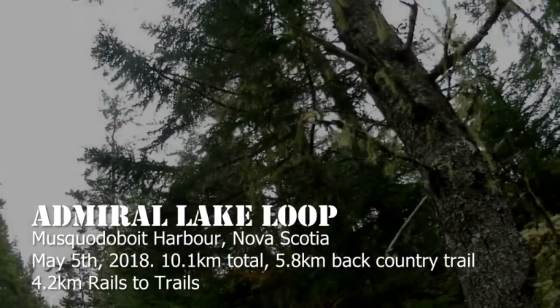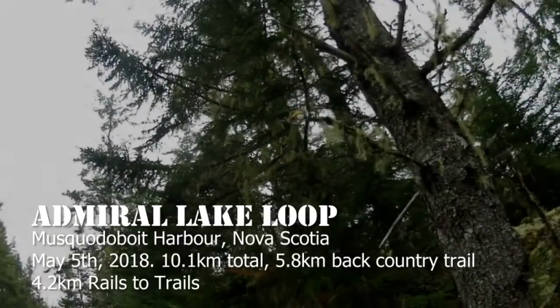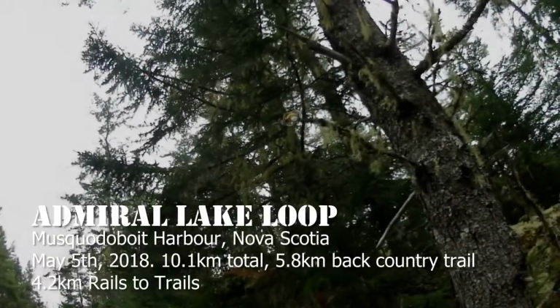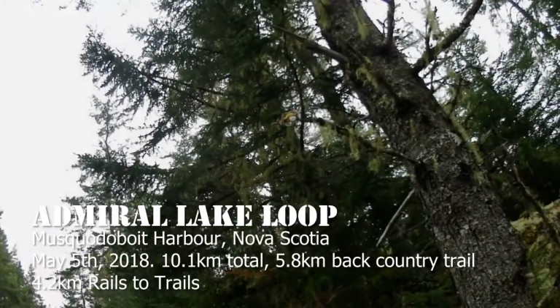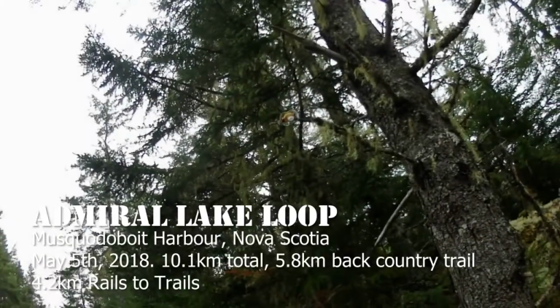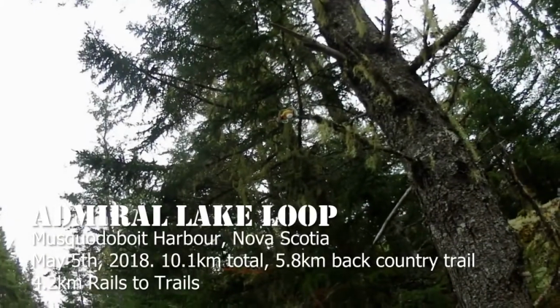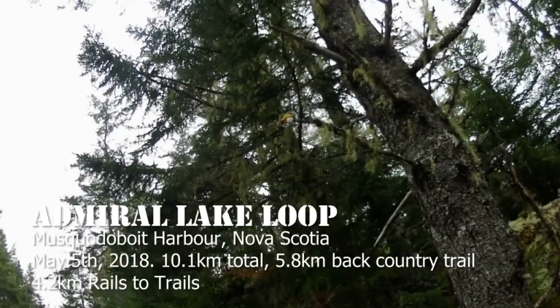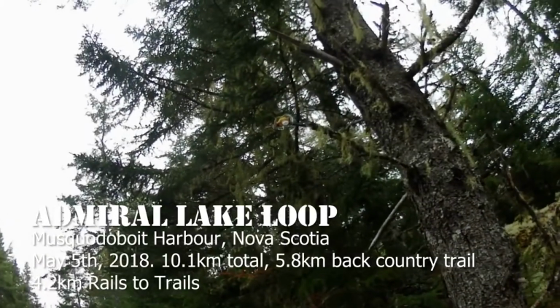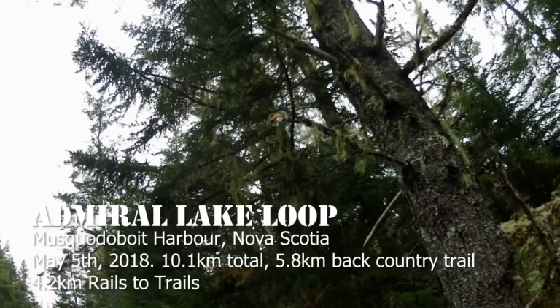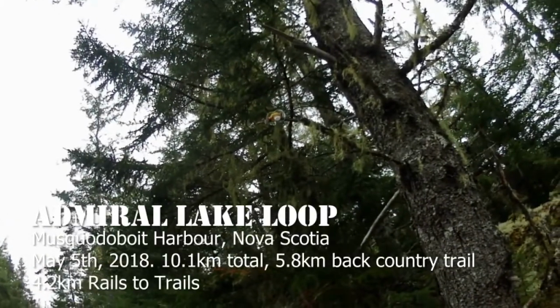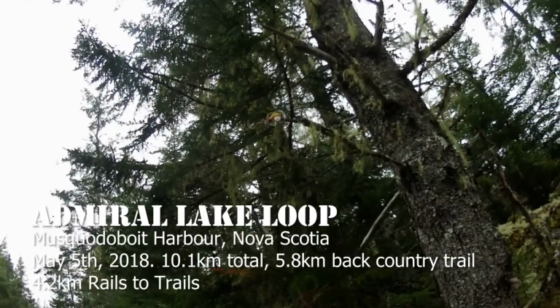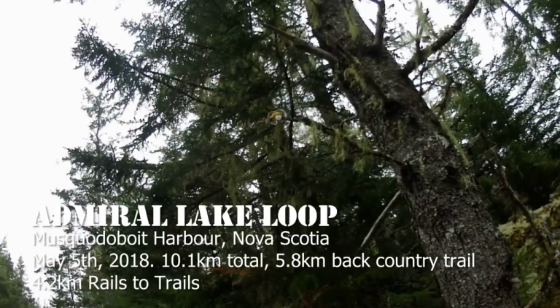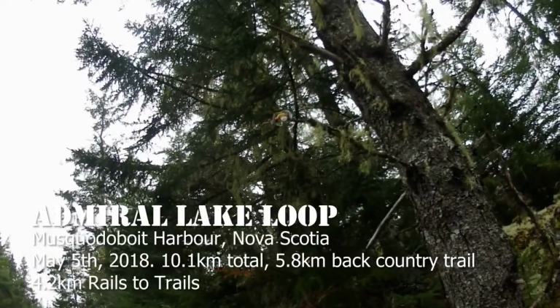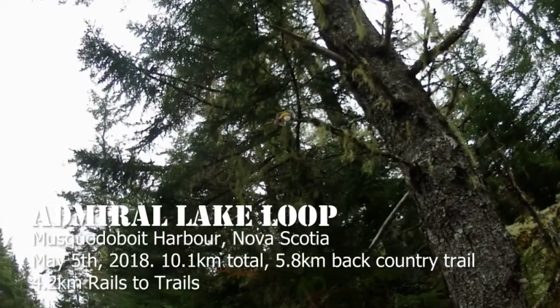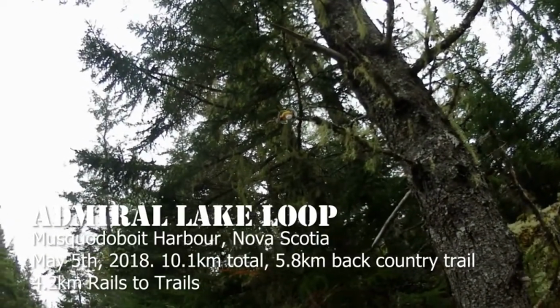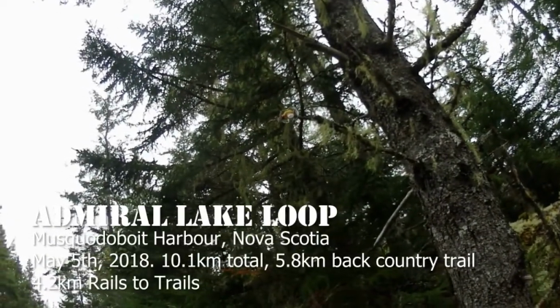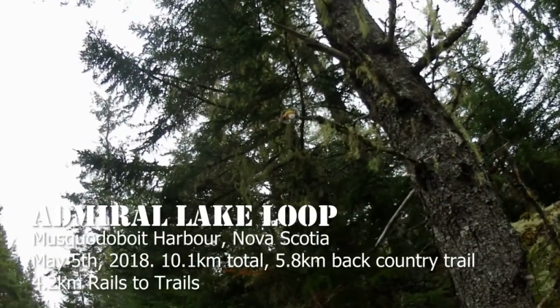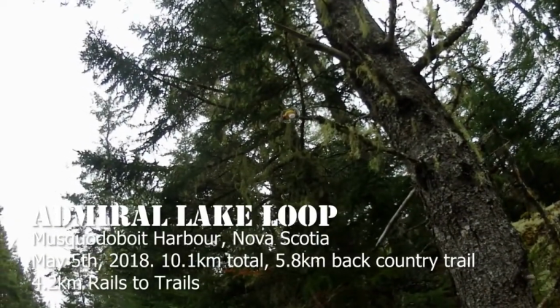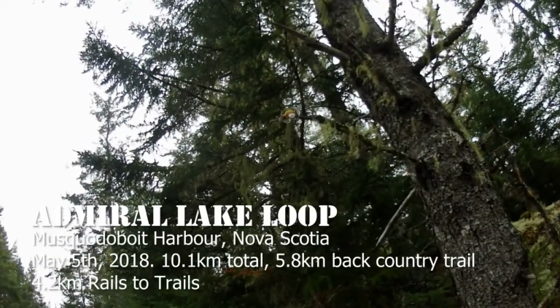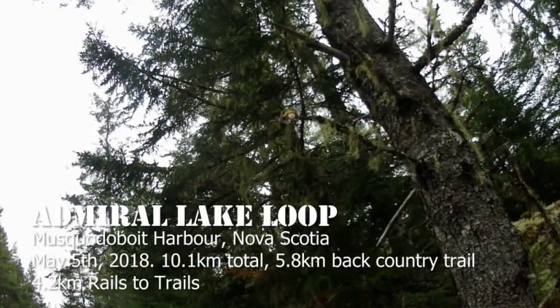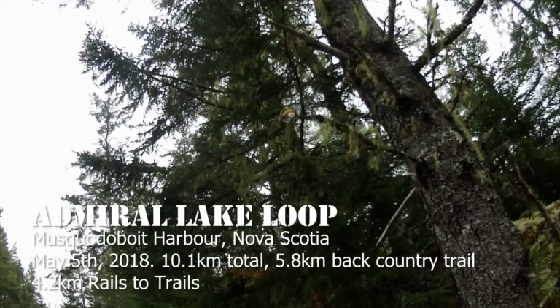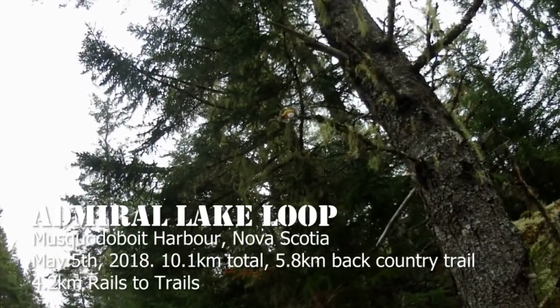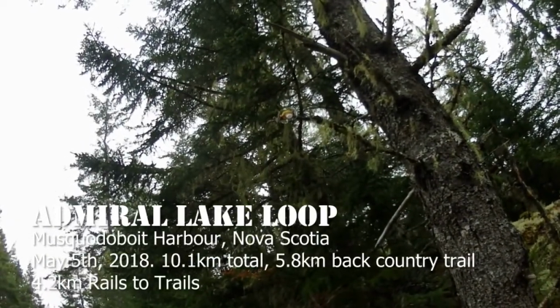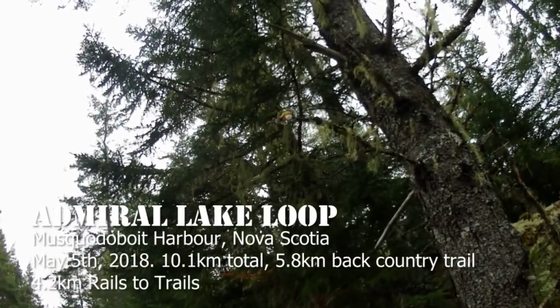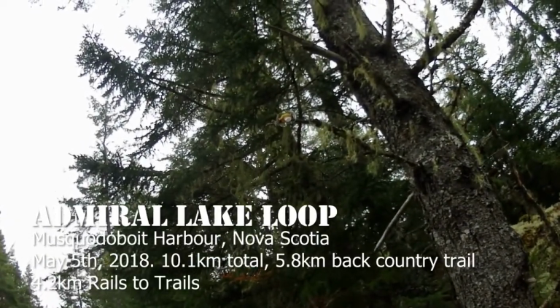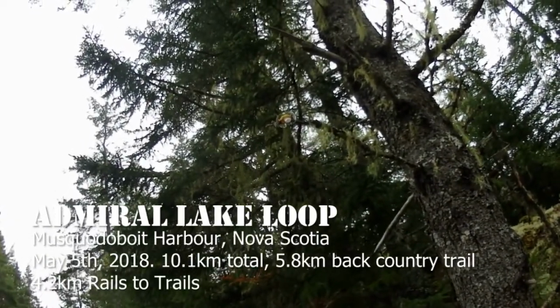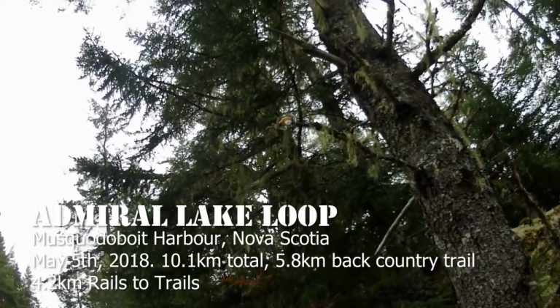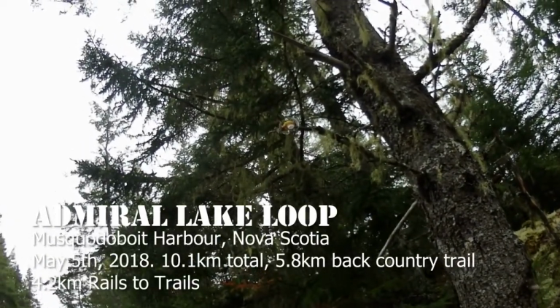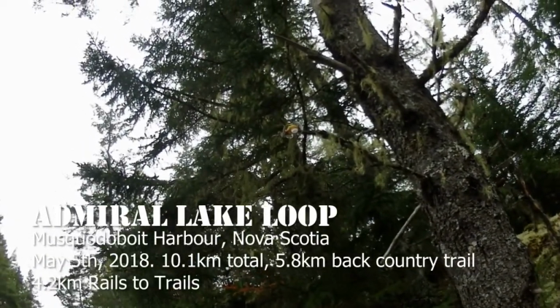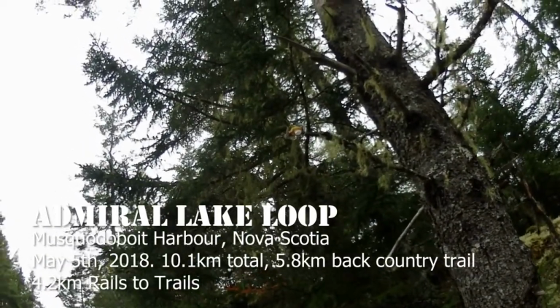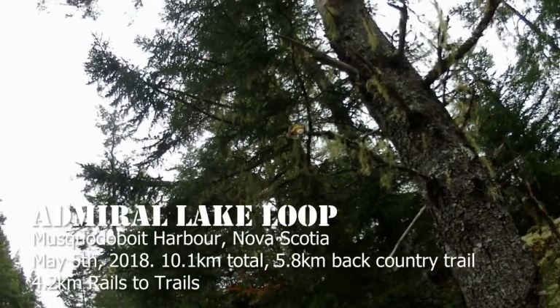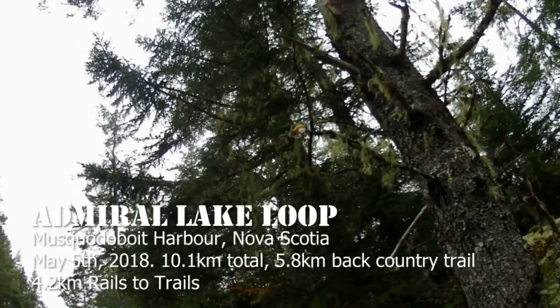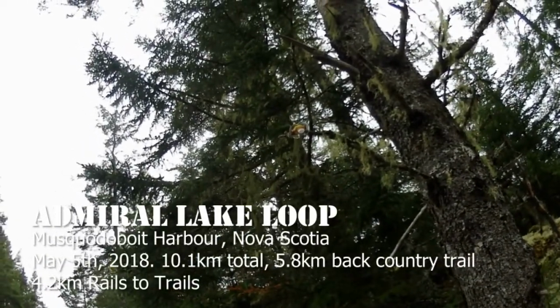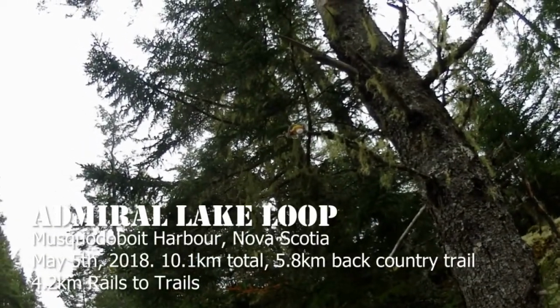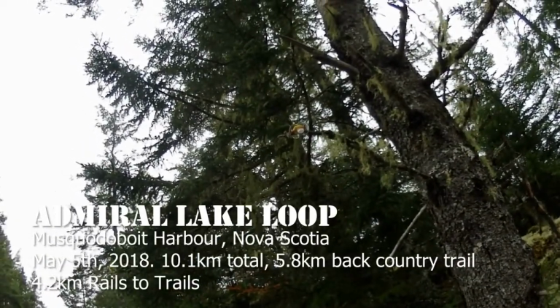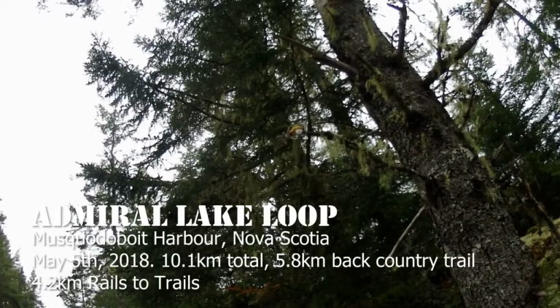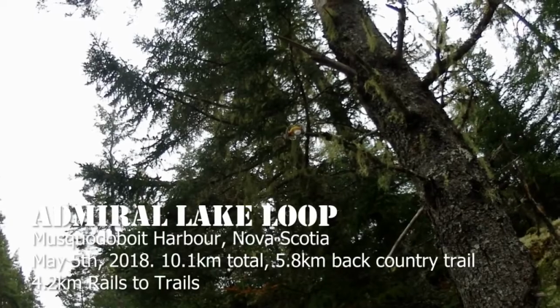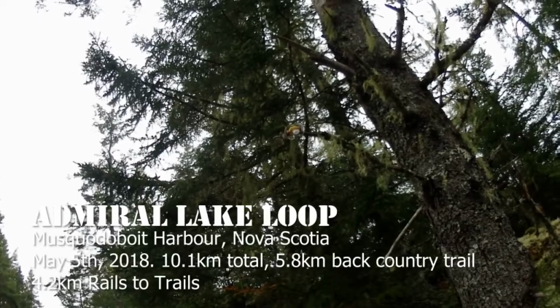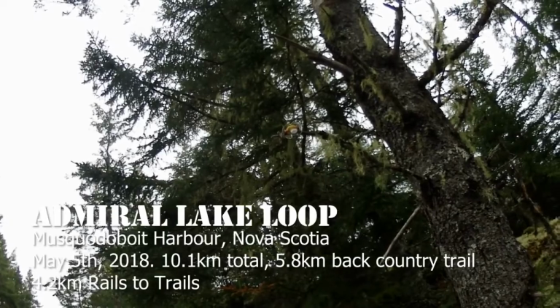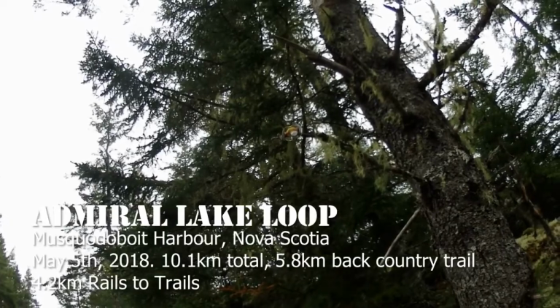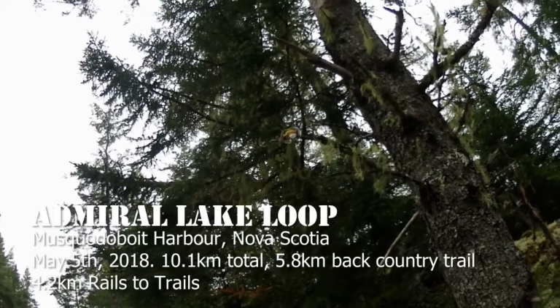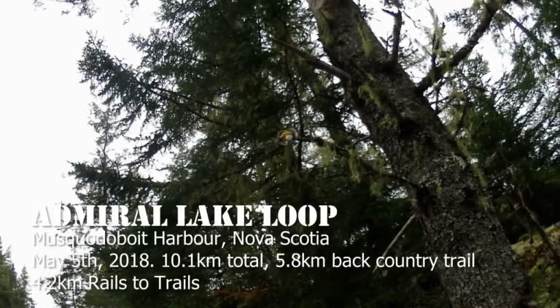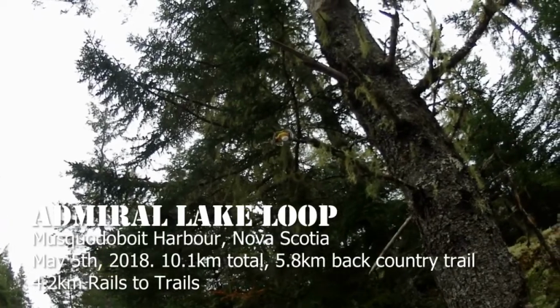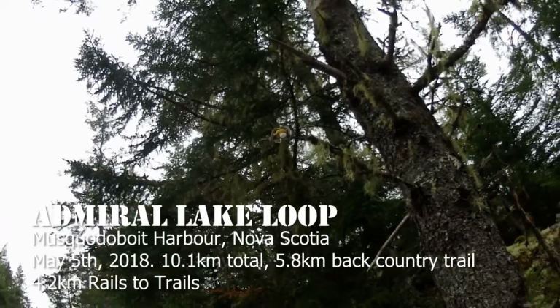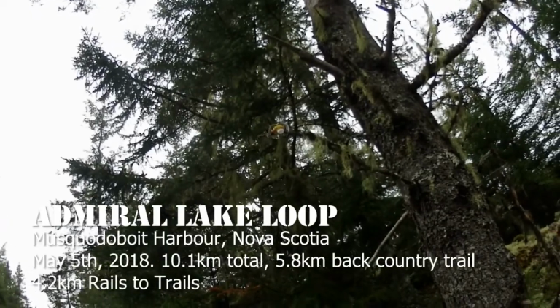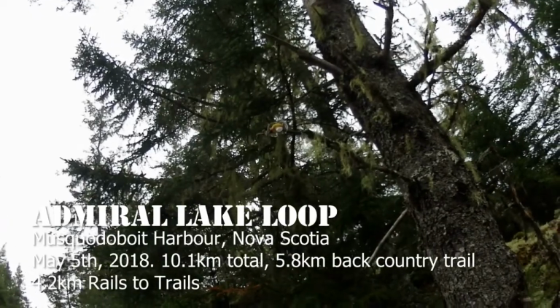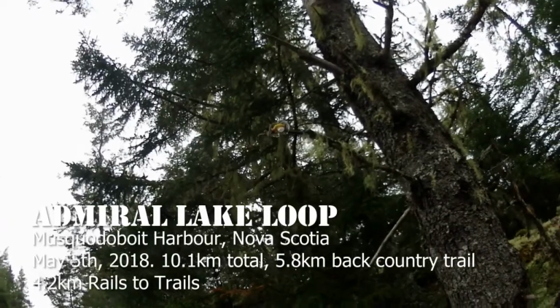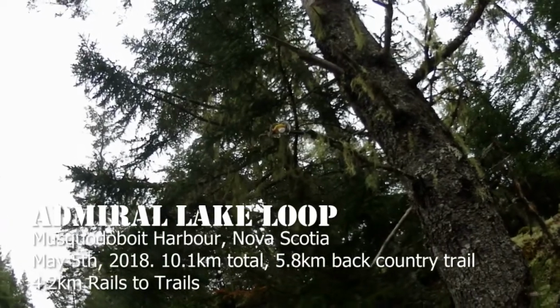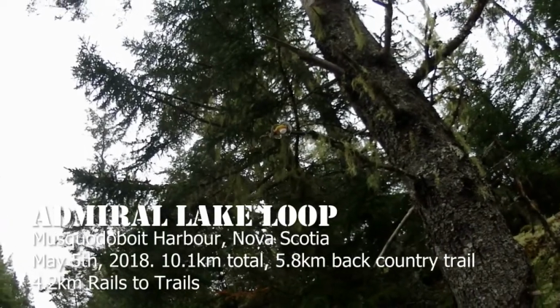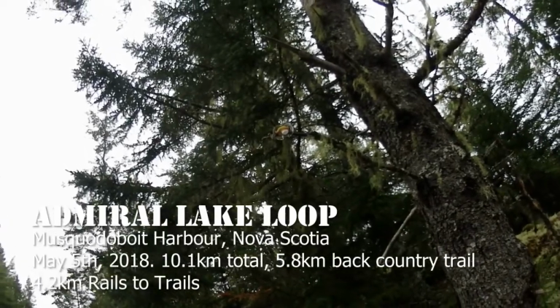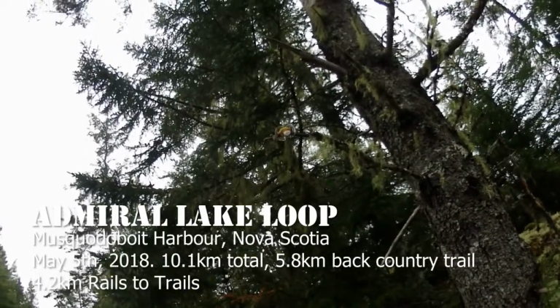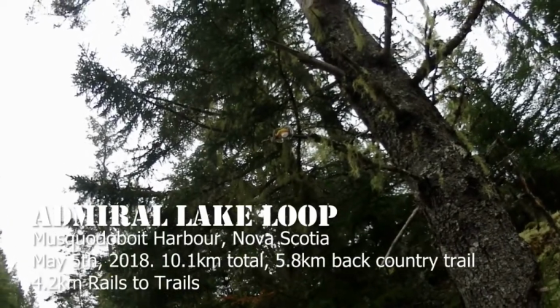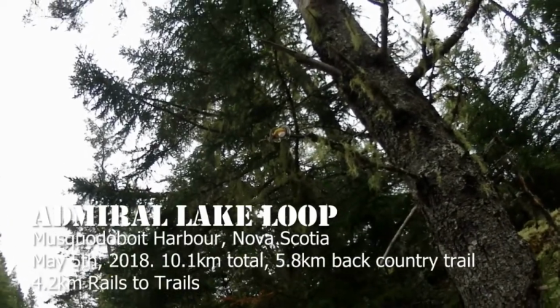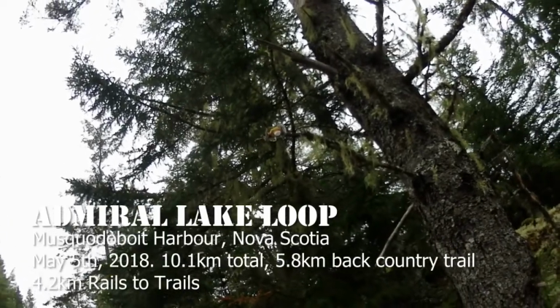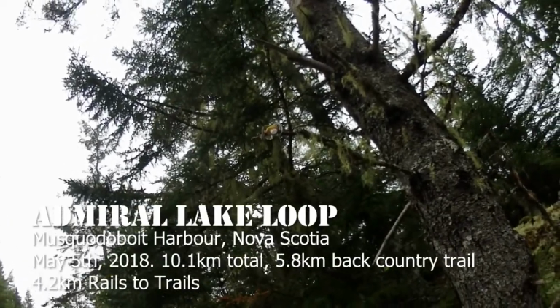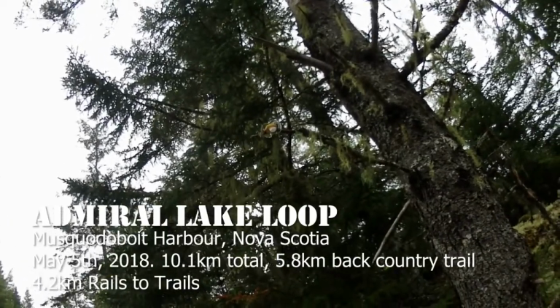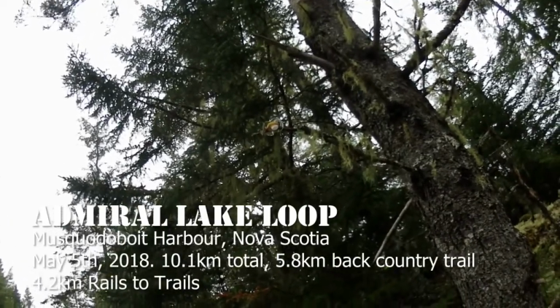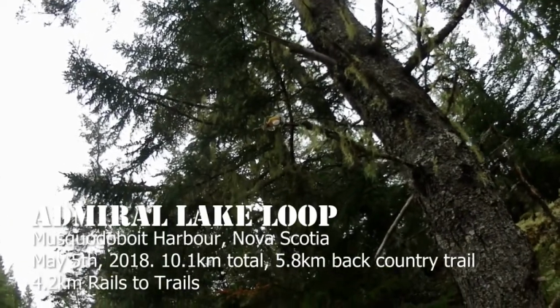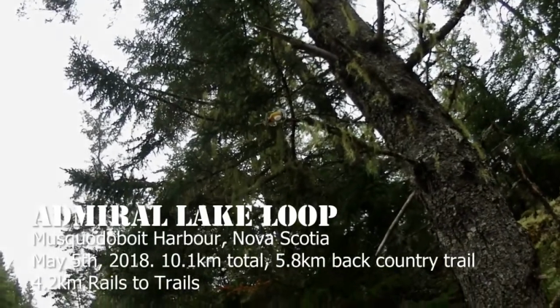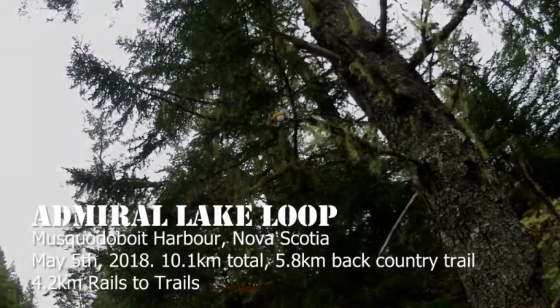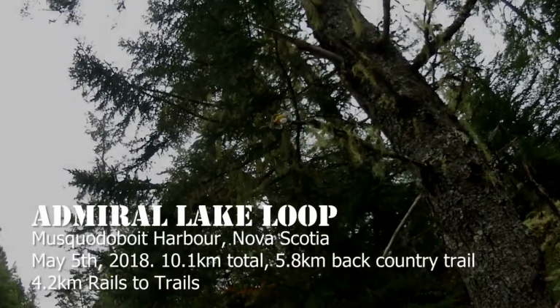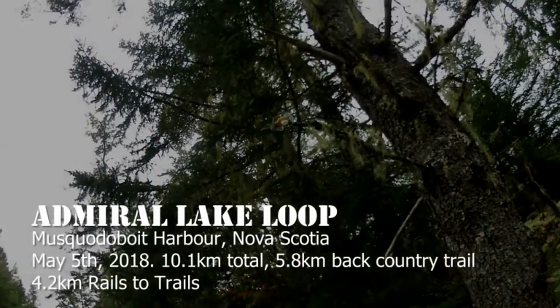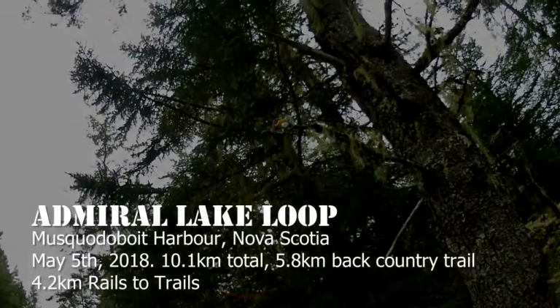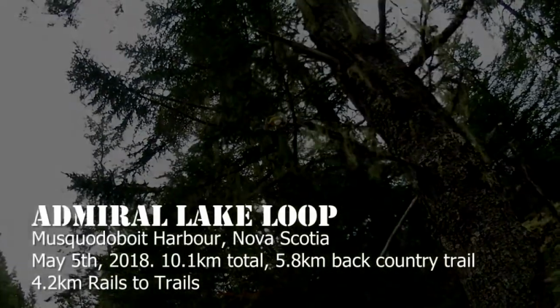Look at this. You know you're in the deep dark wilderness when people are abandoning their babies in trees to sacrifice to the coyotes in order to survive.